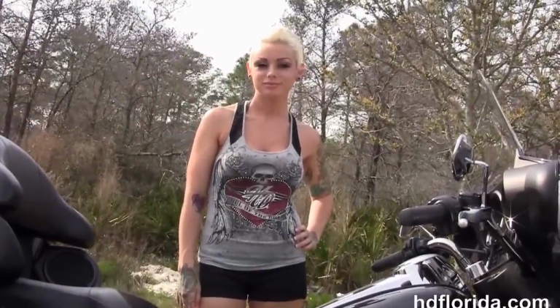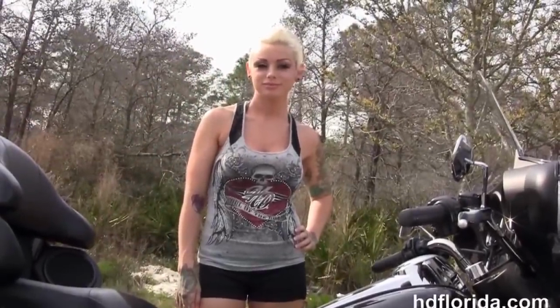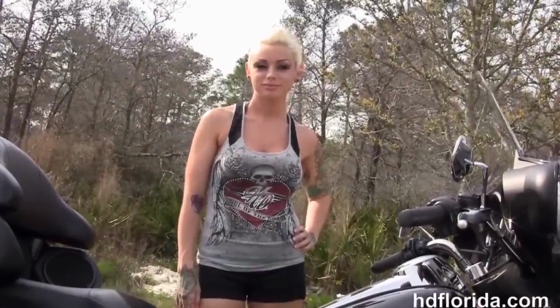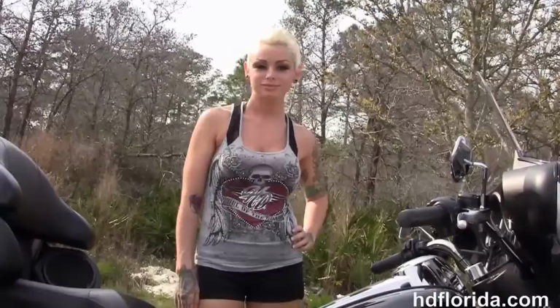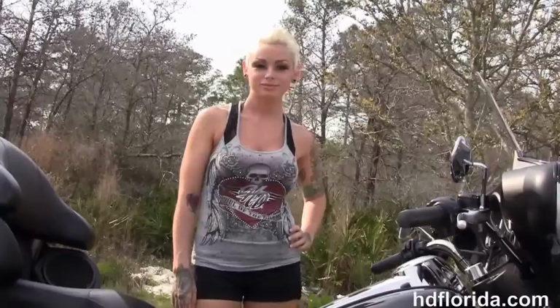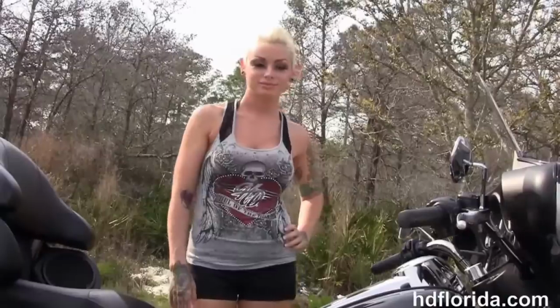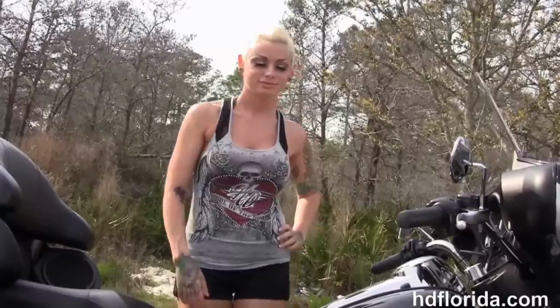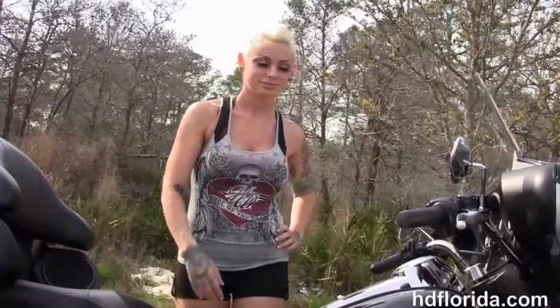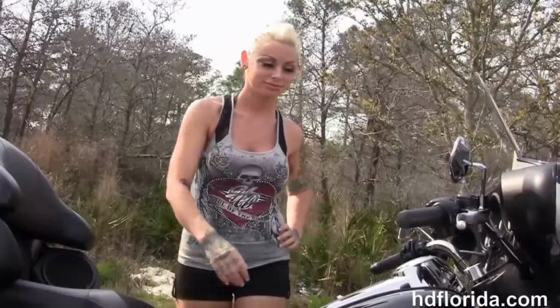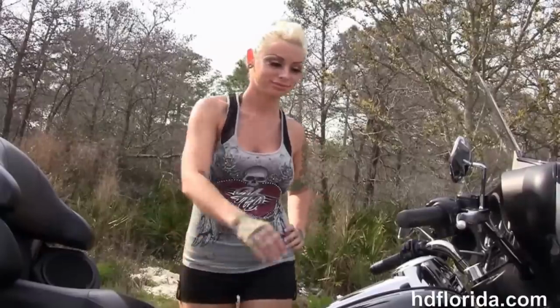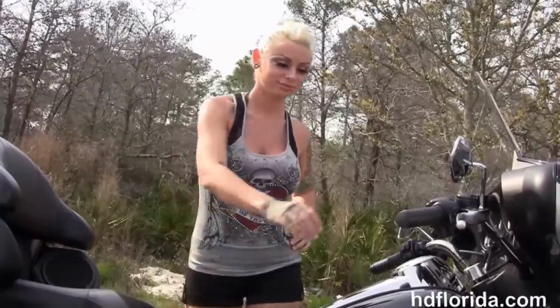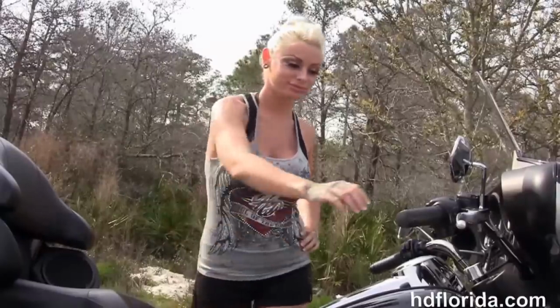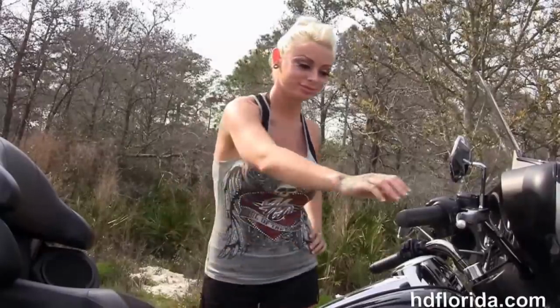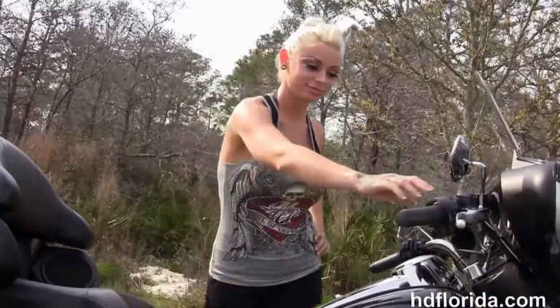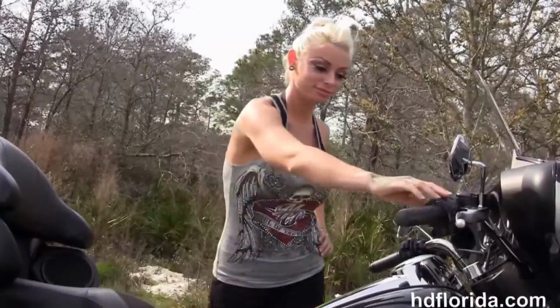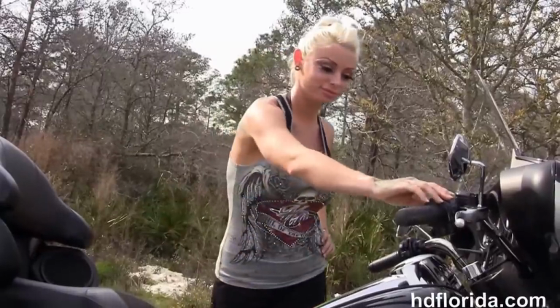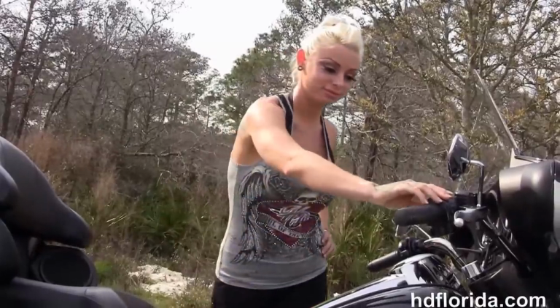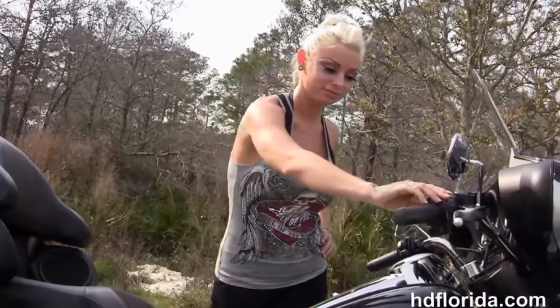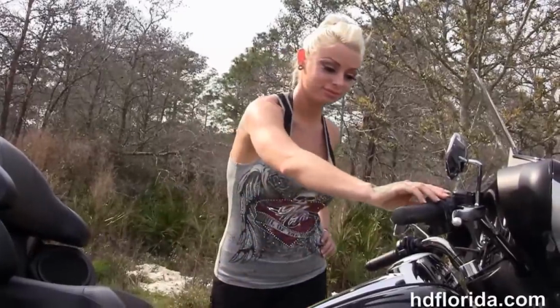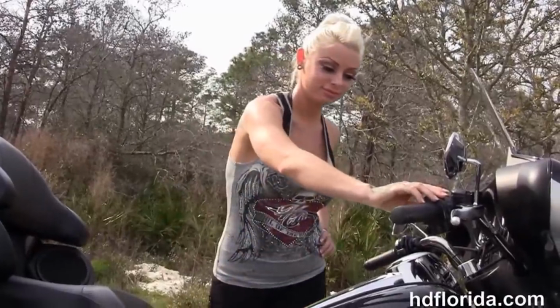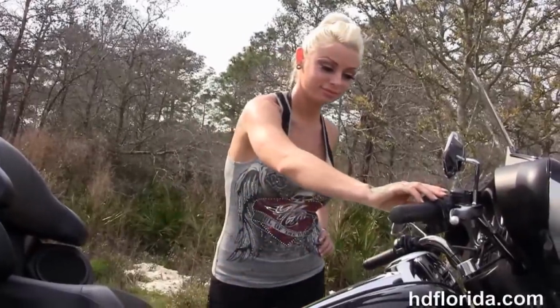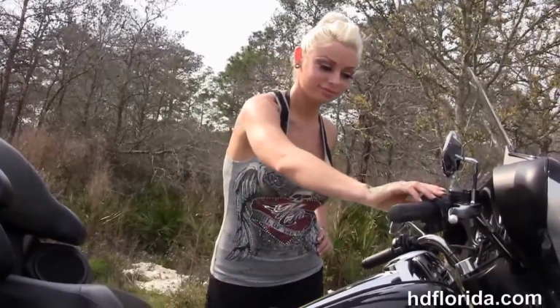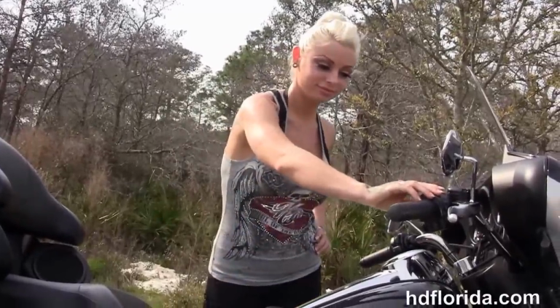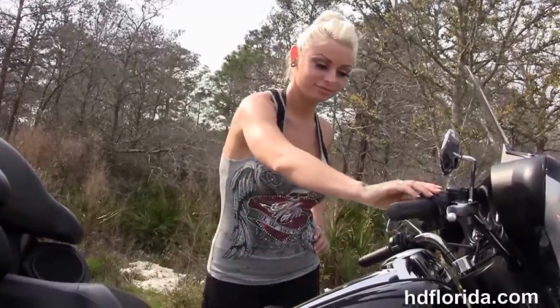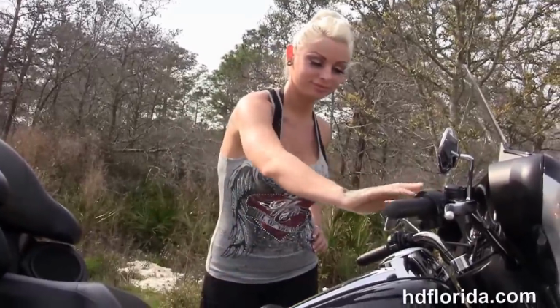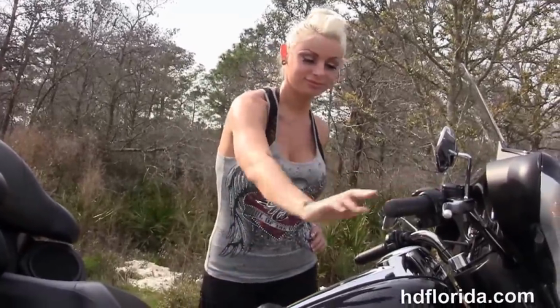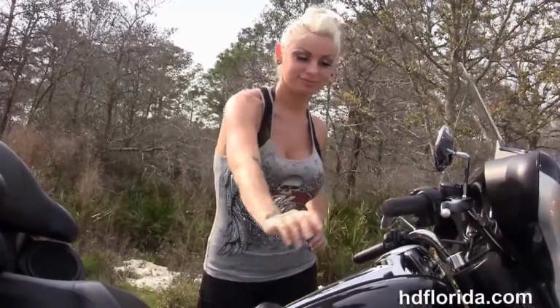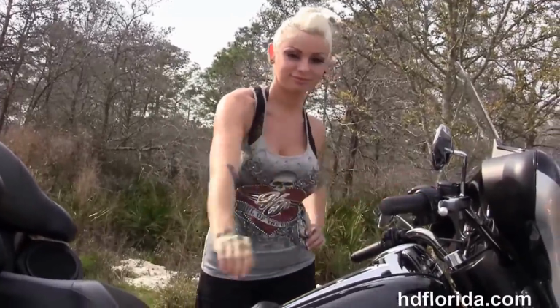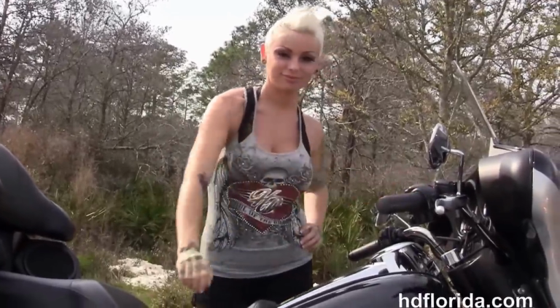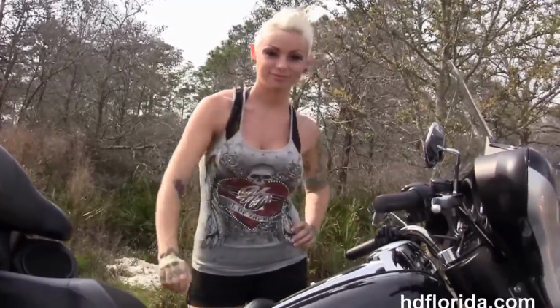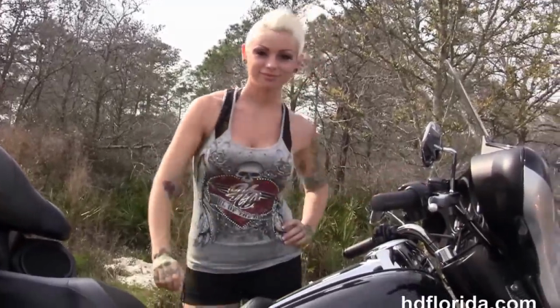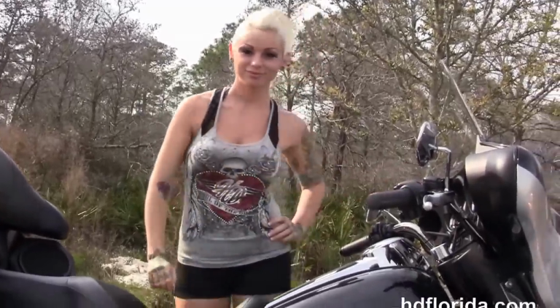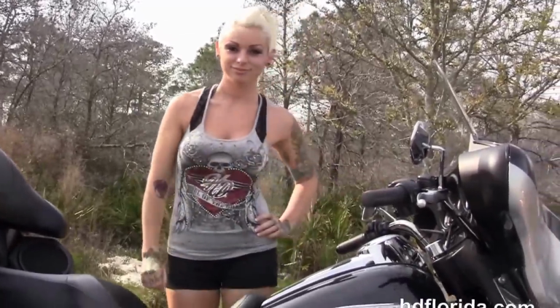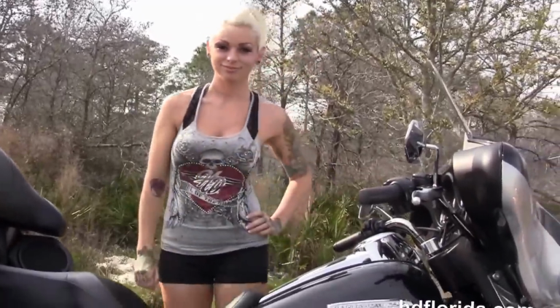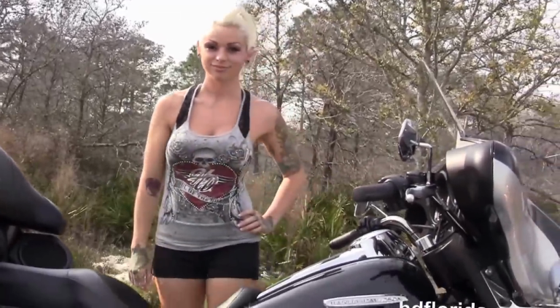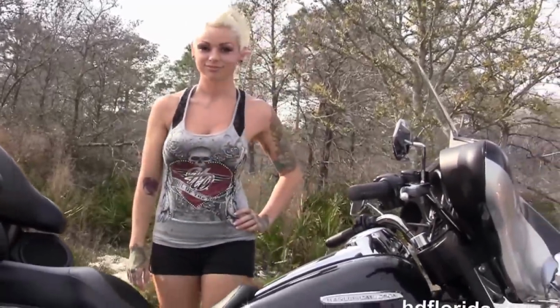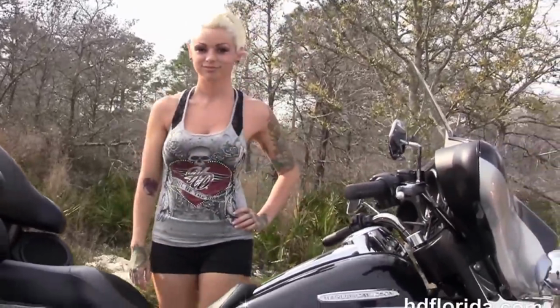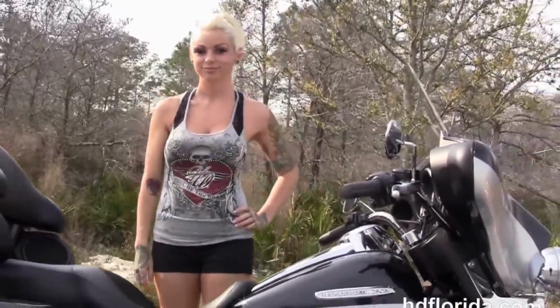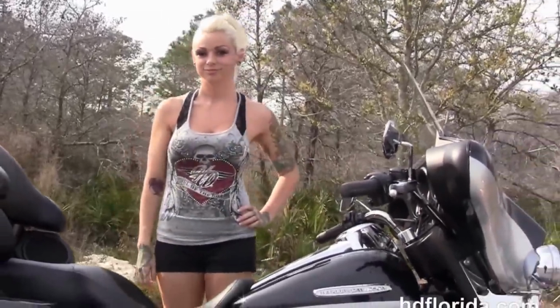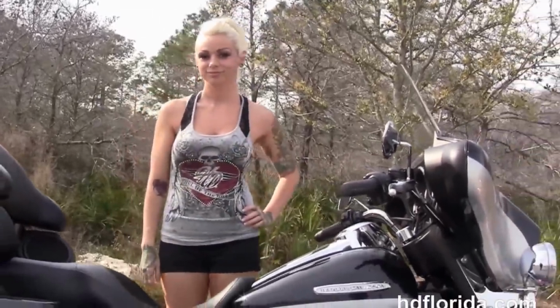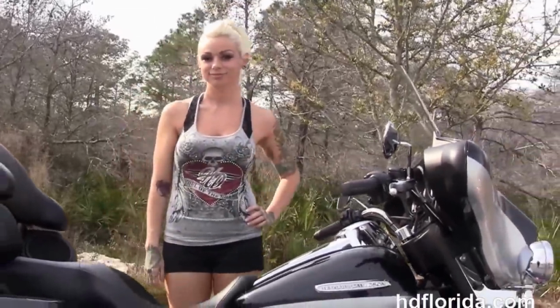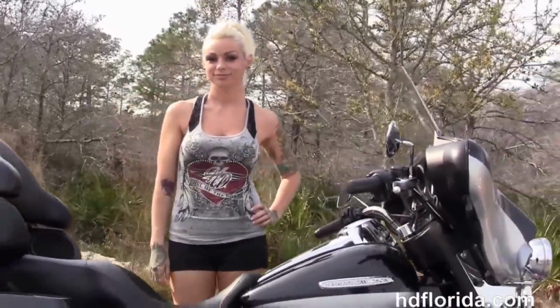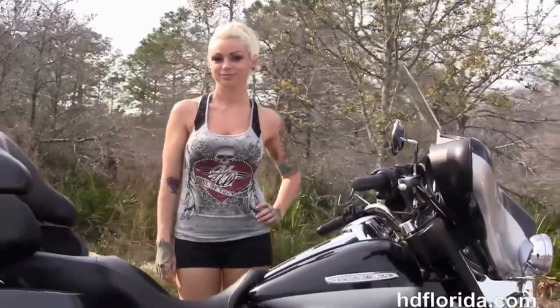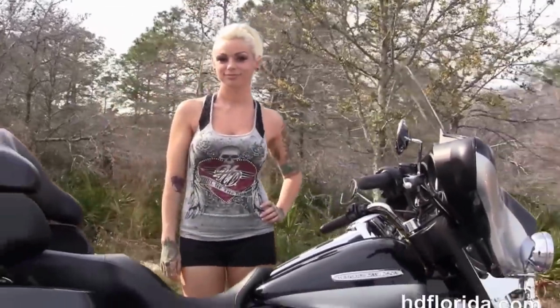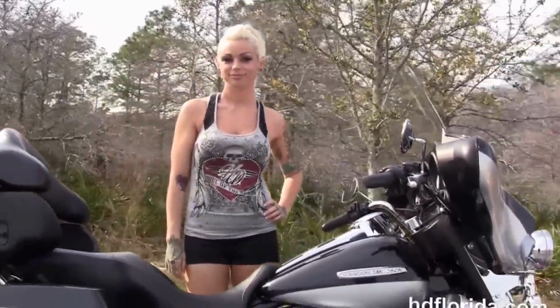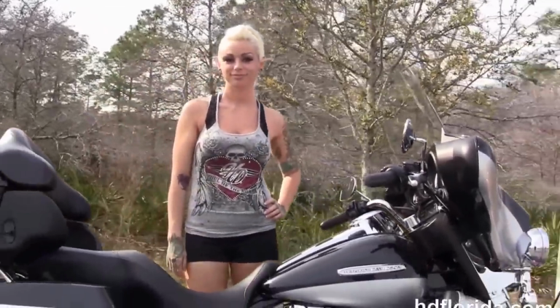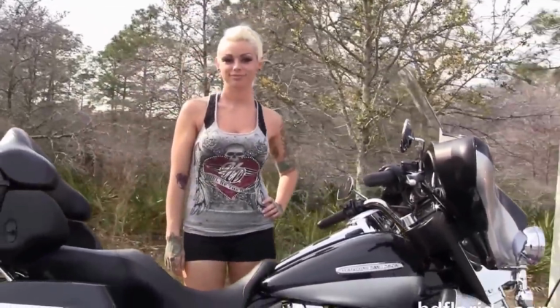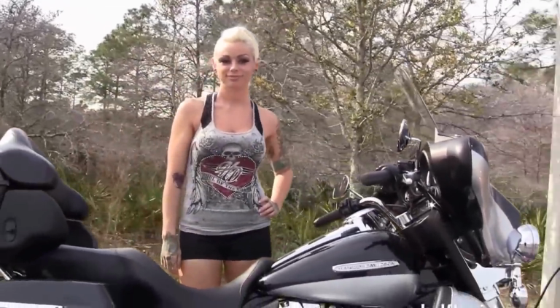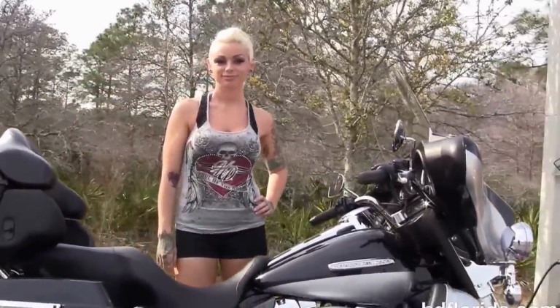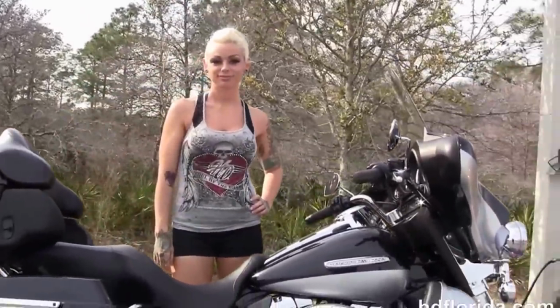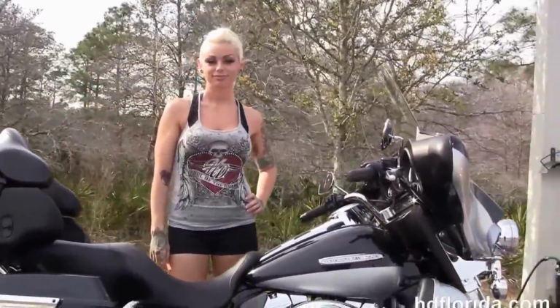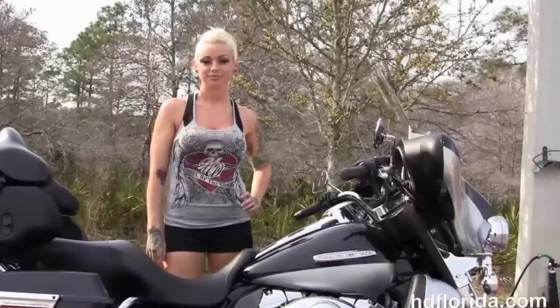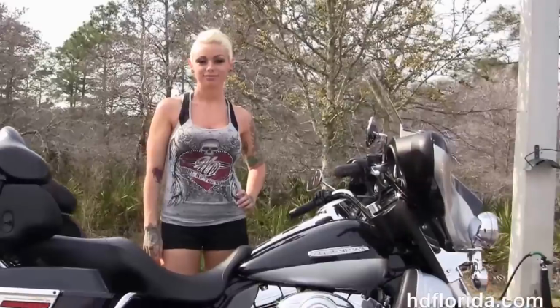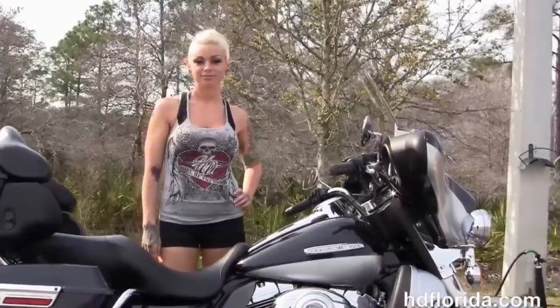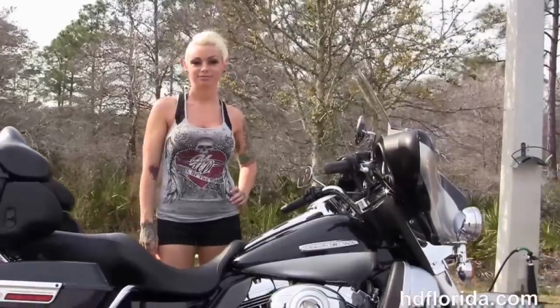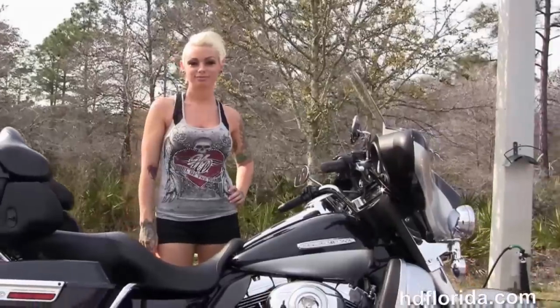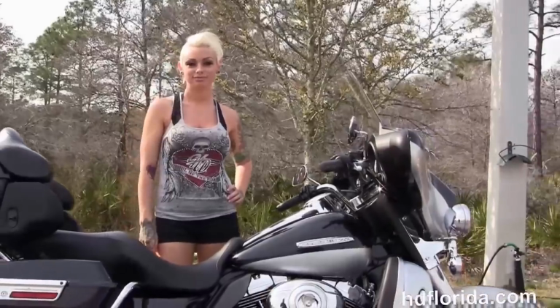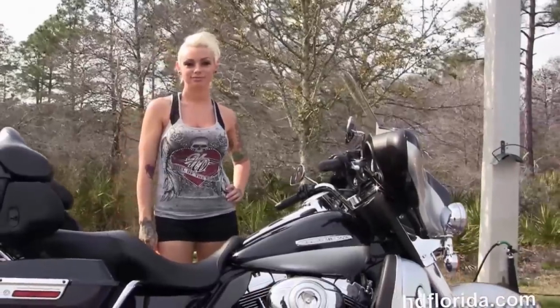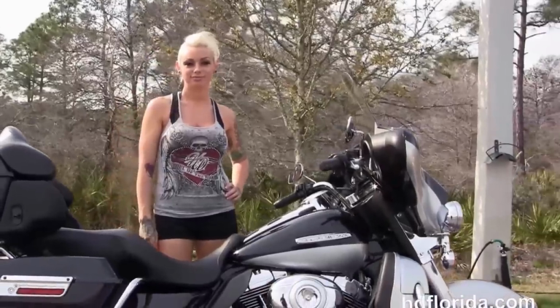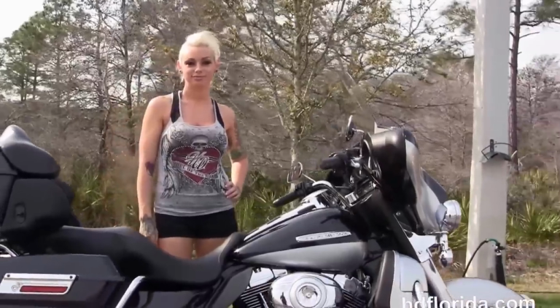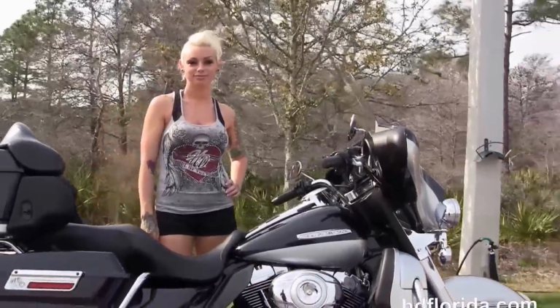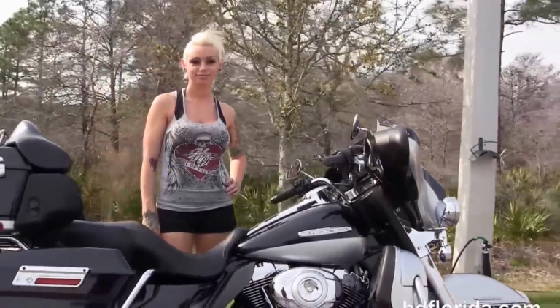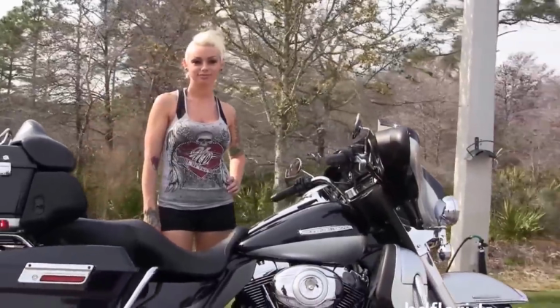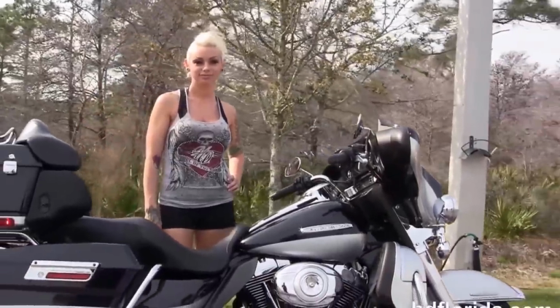Eden's going to fire it up first real quick. Here at the world-famous Harley-Davidson of Florida, all bikes are fully serviced and safety inspected.